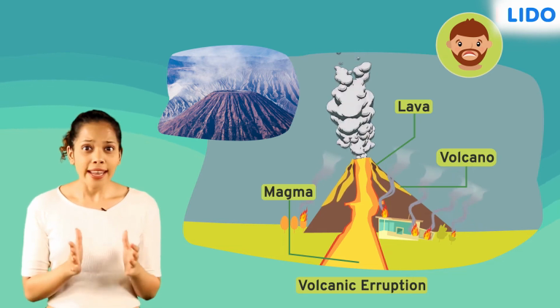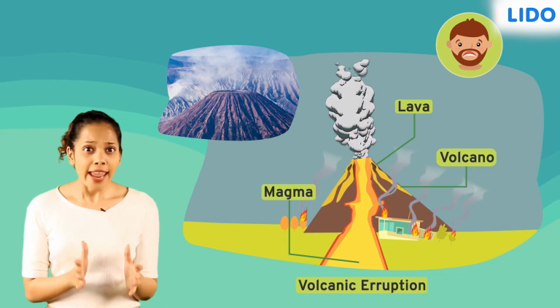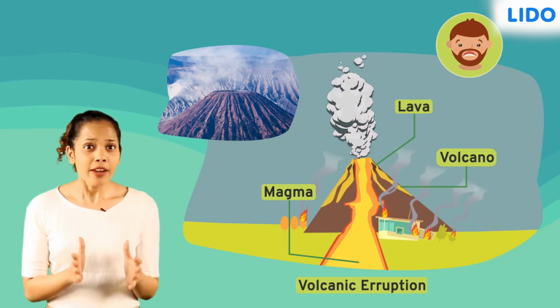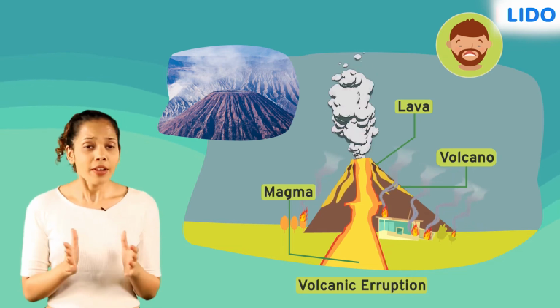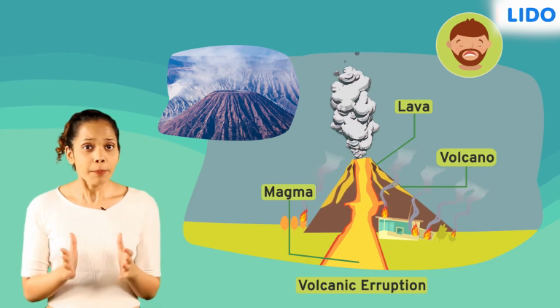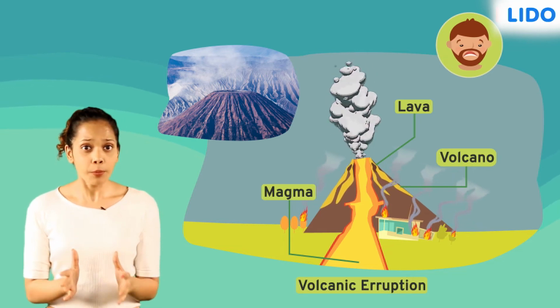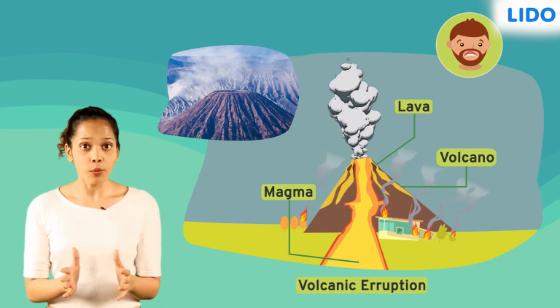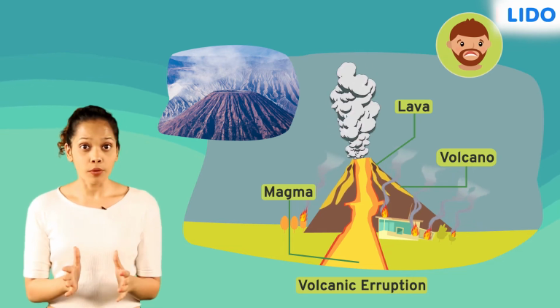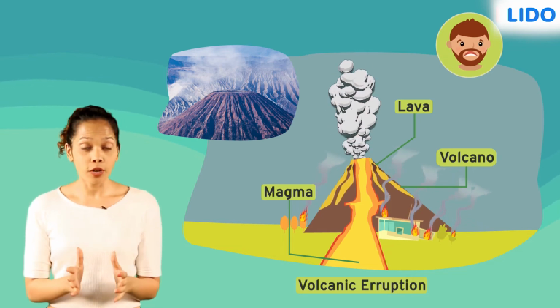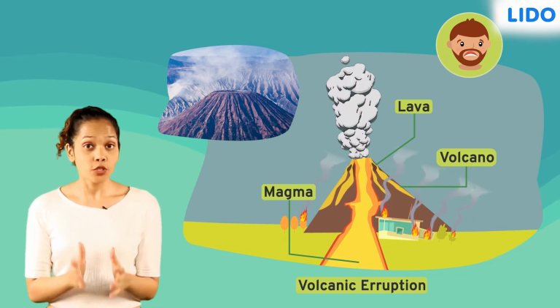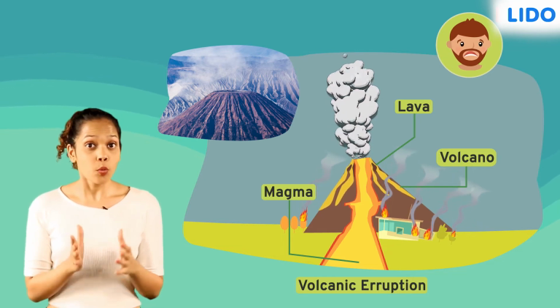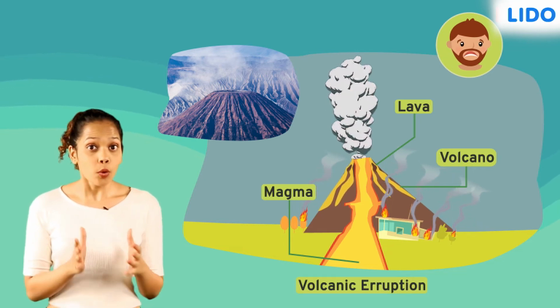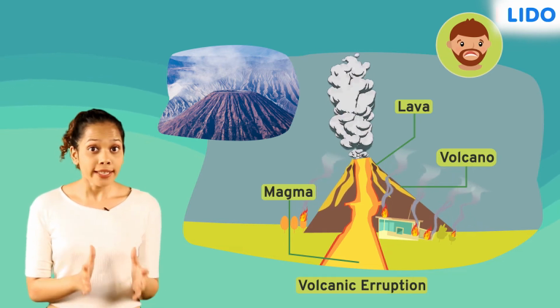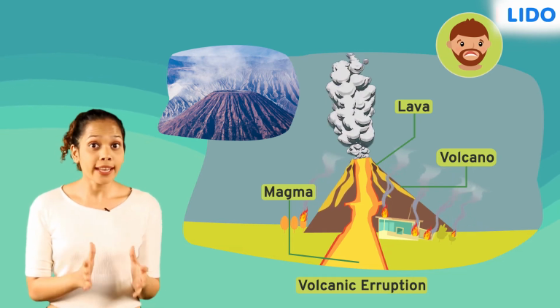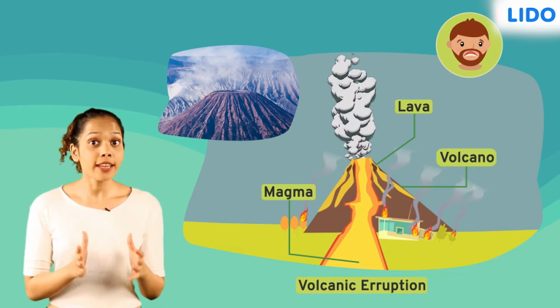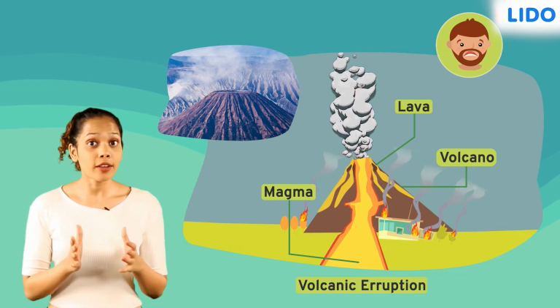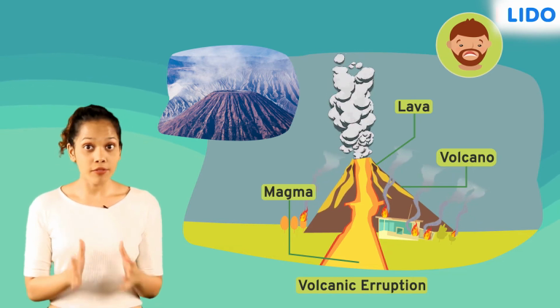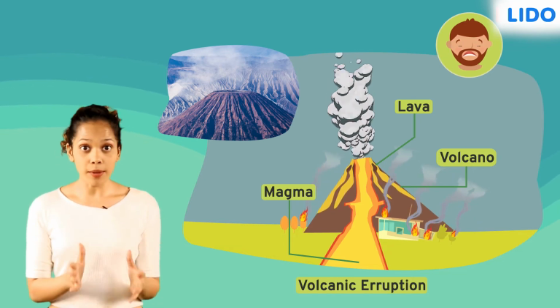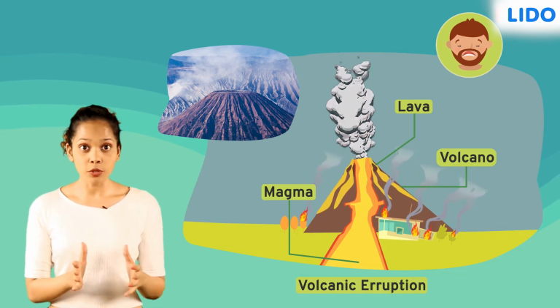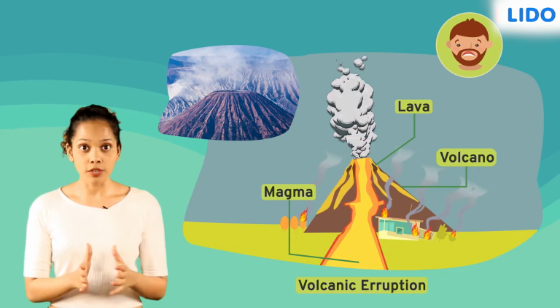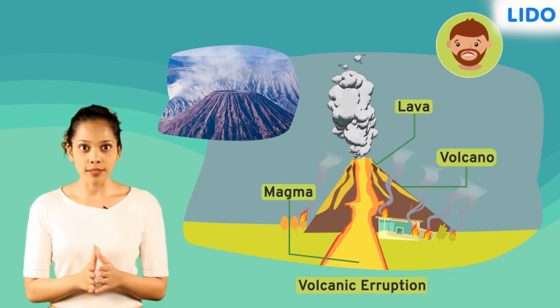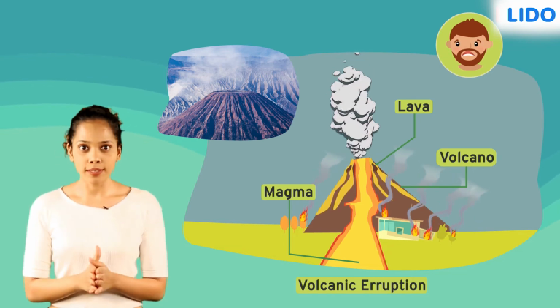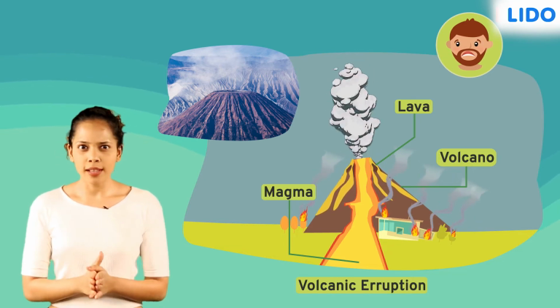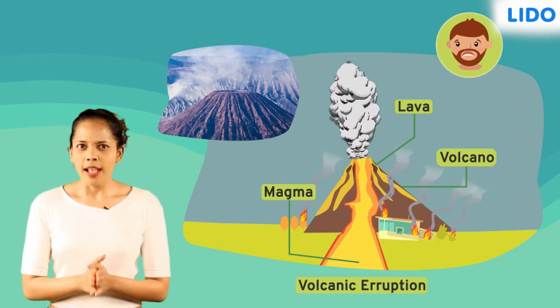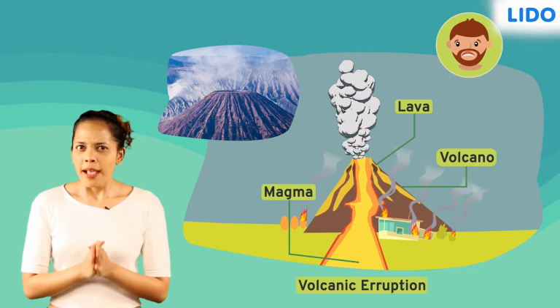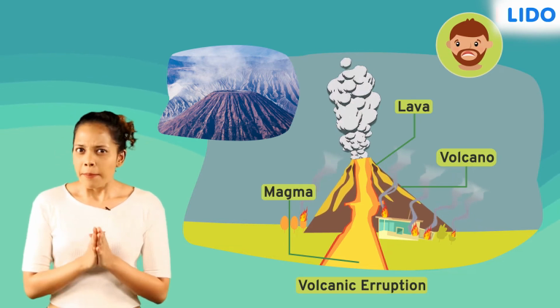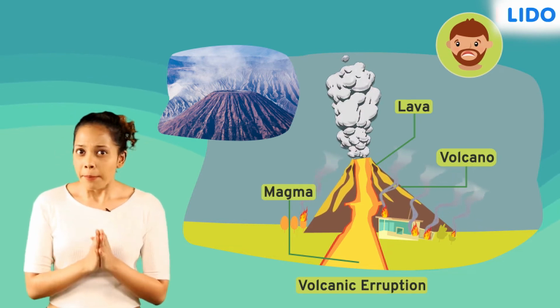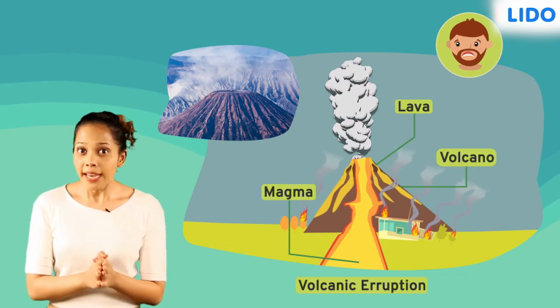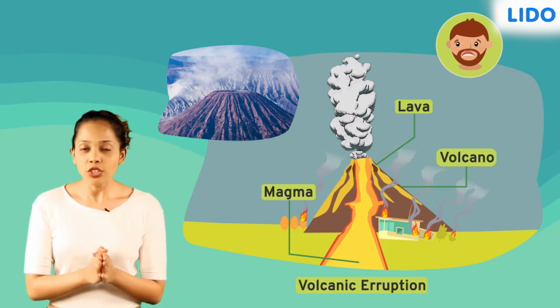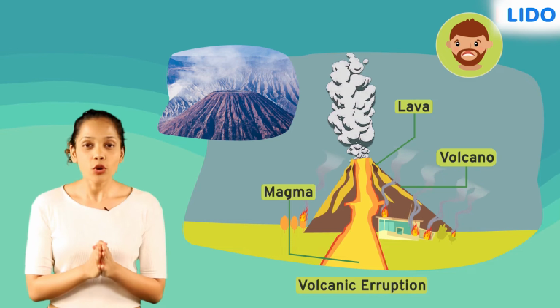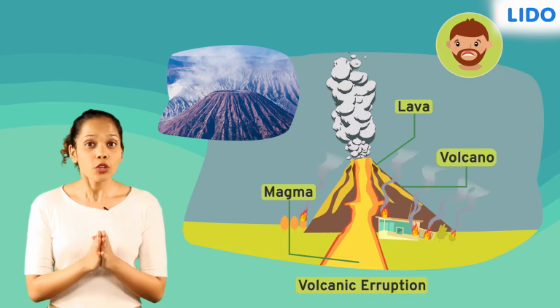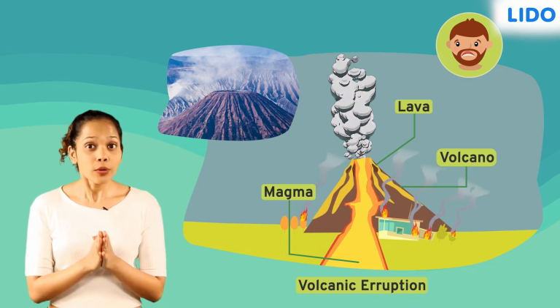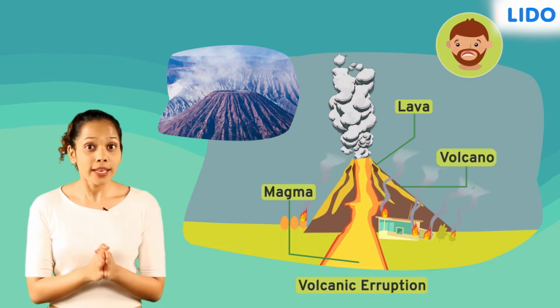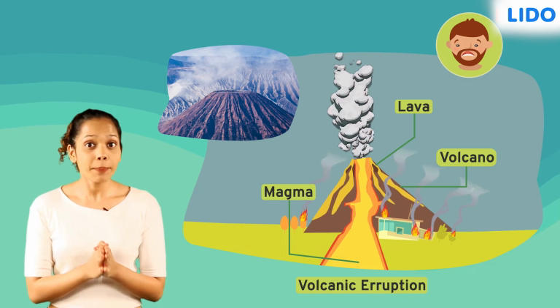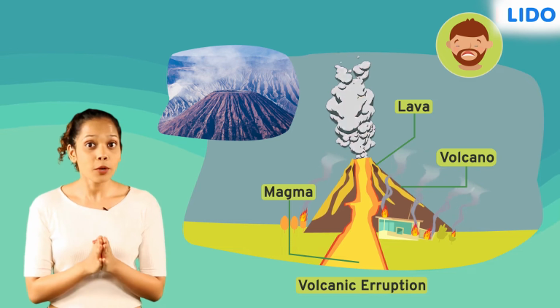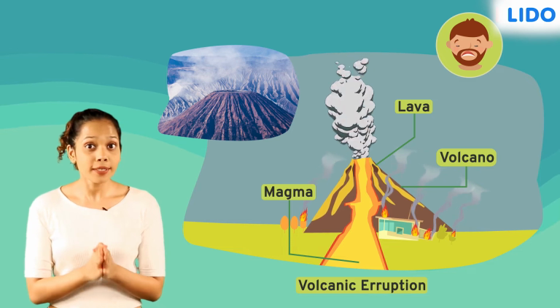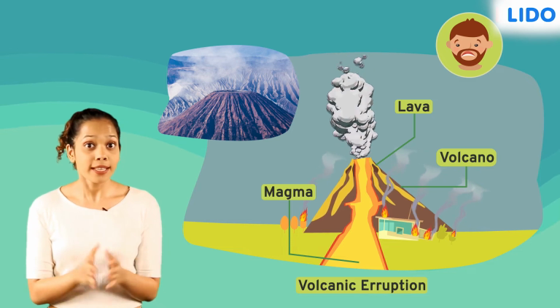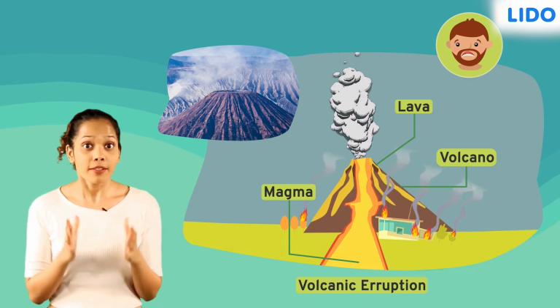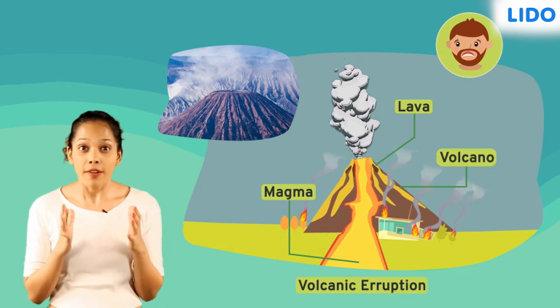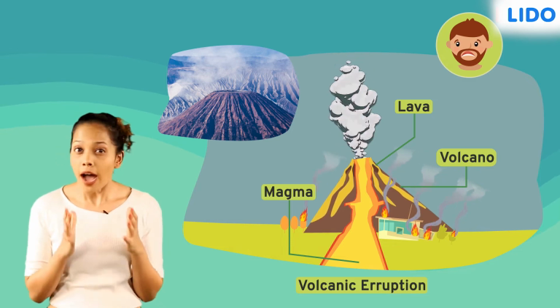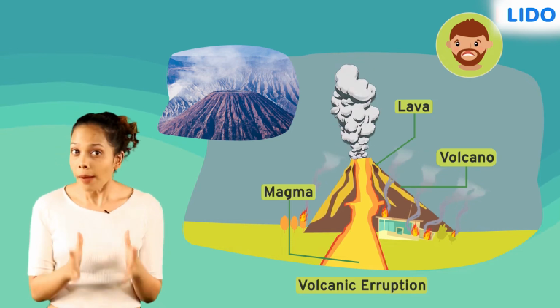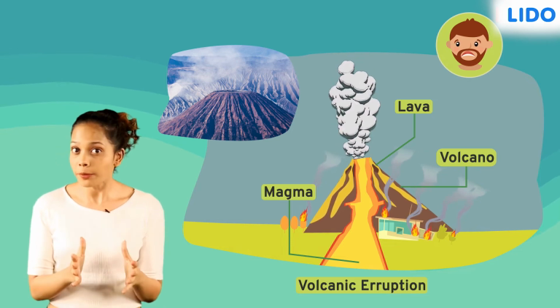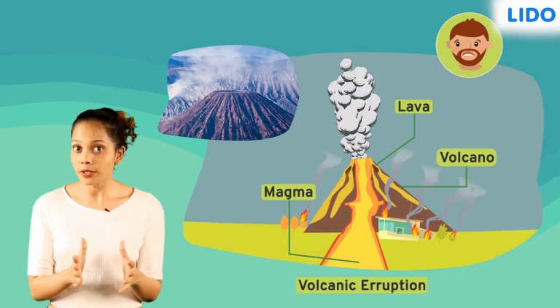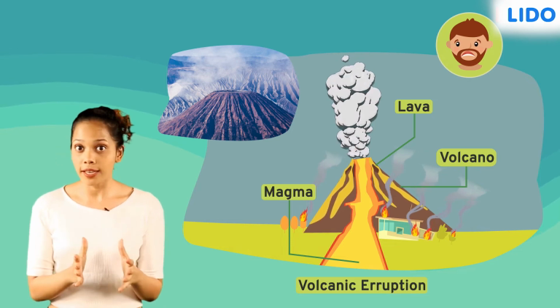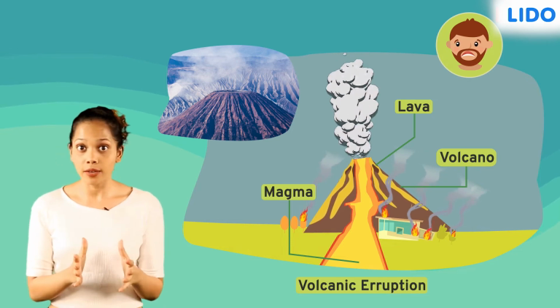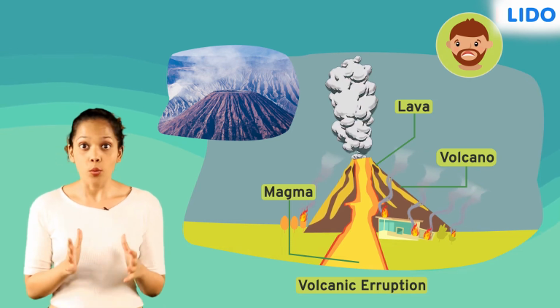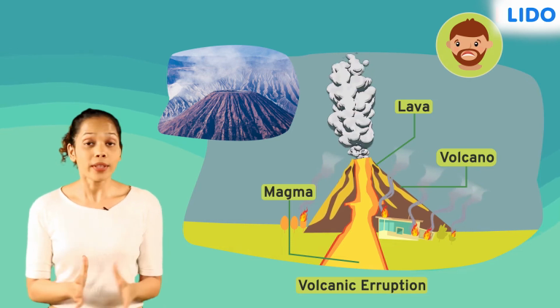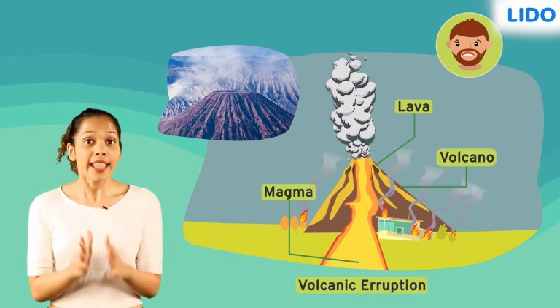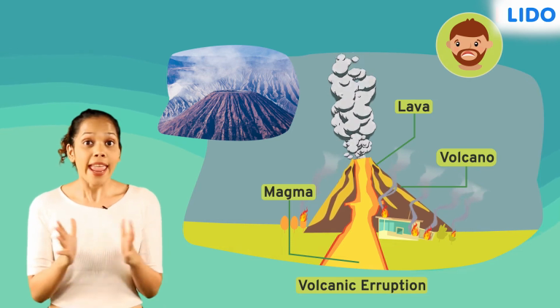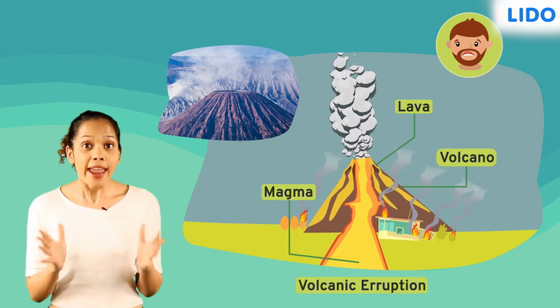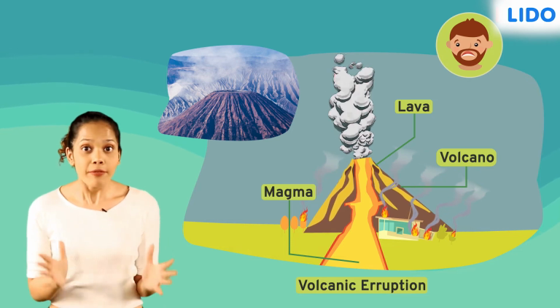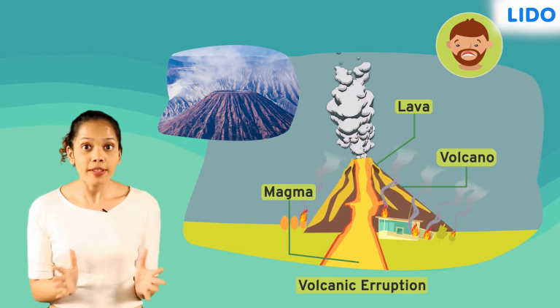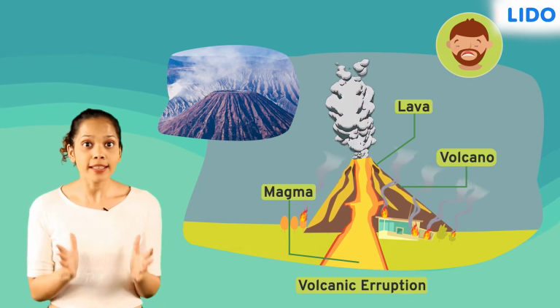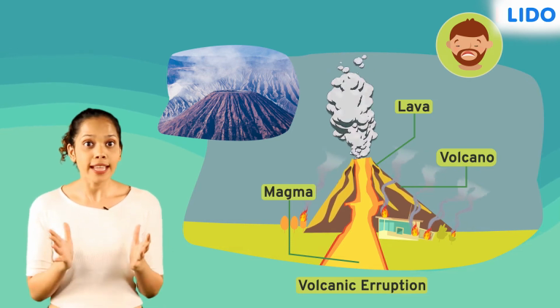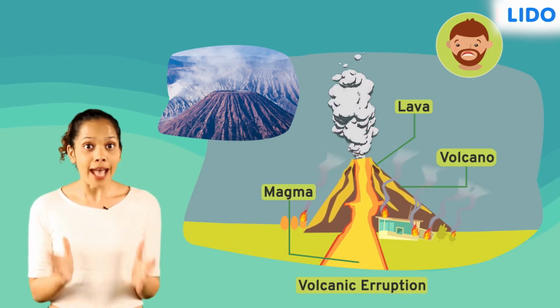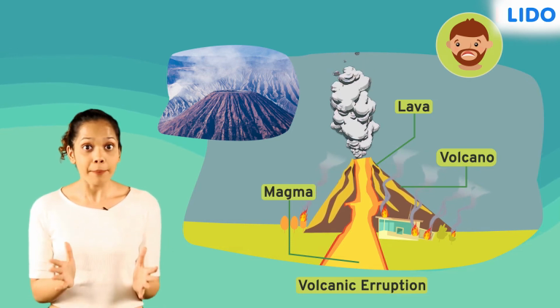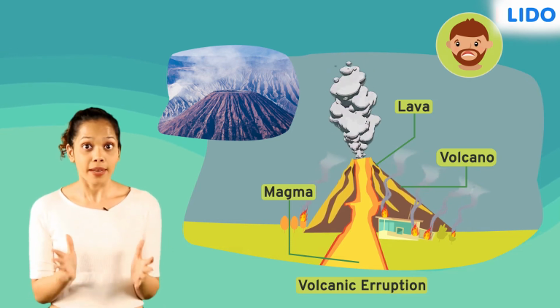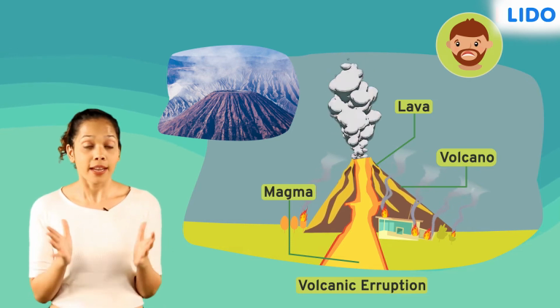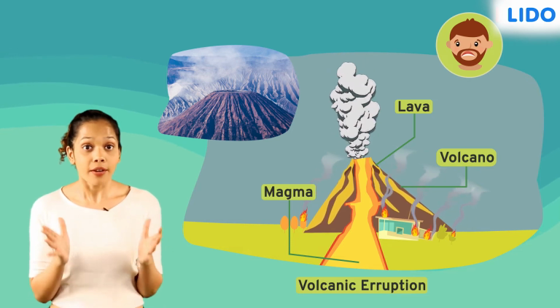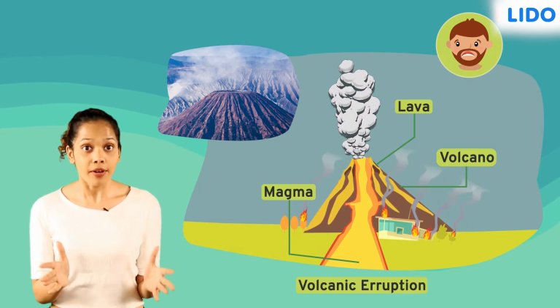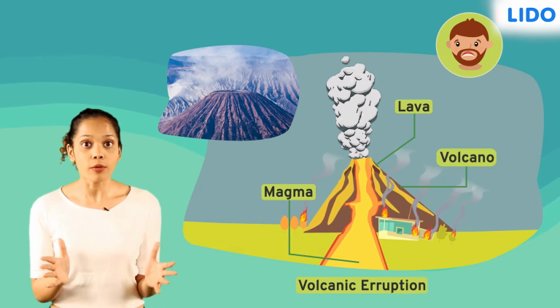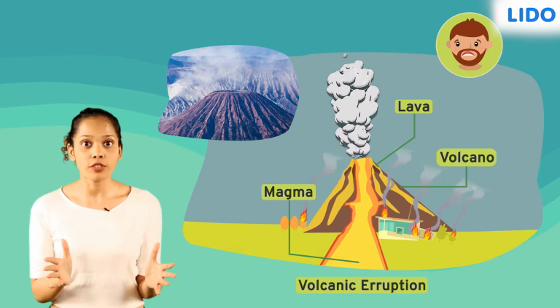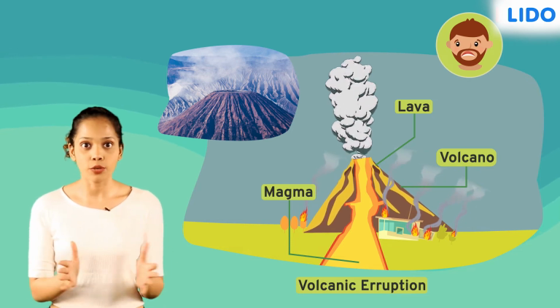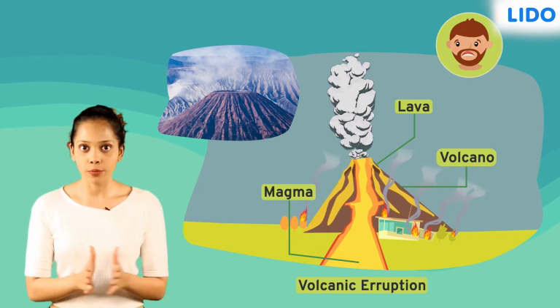If you ever find yourself stuck in an area prone to volcanic eruptions, make sure you keep yourself up to date with everything happening around you.